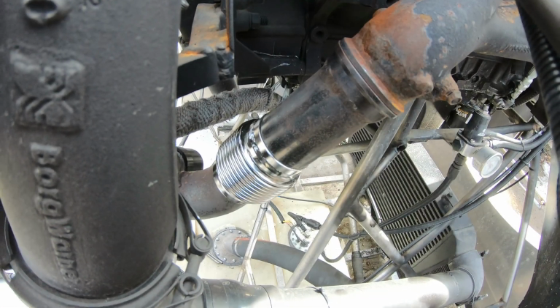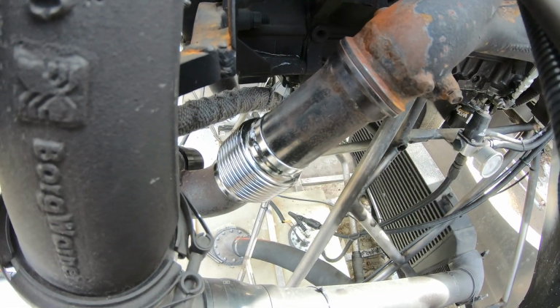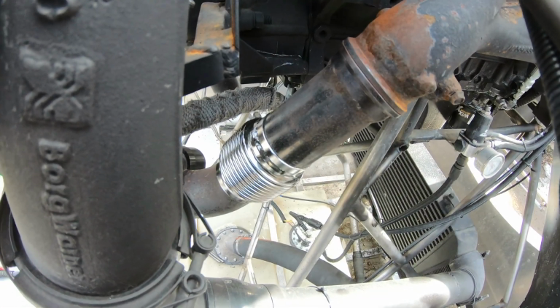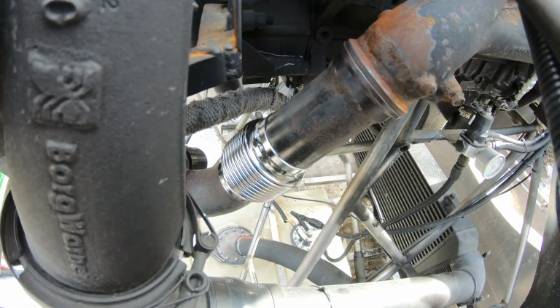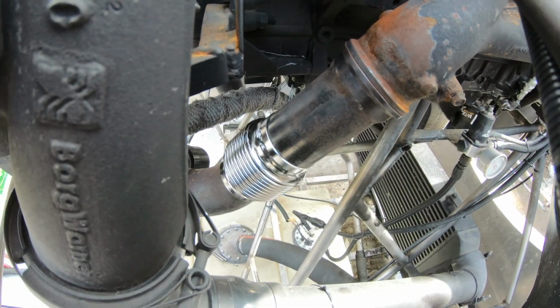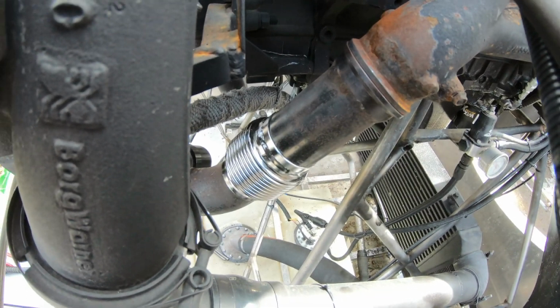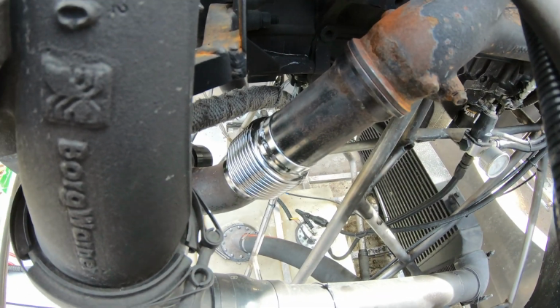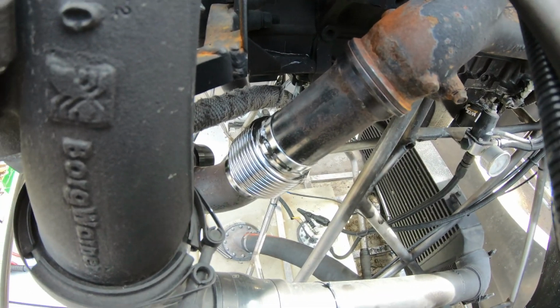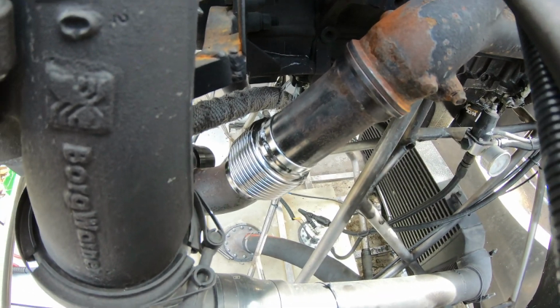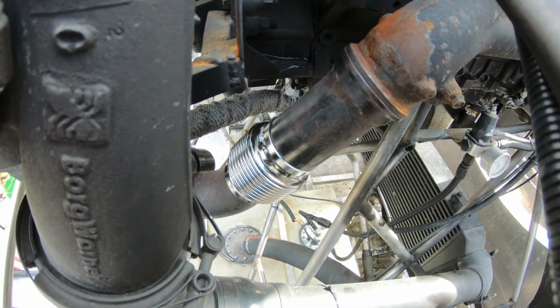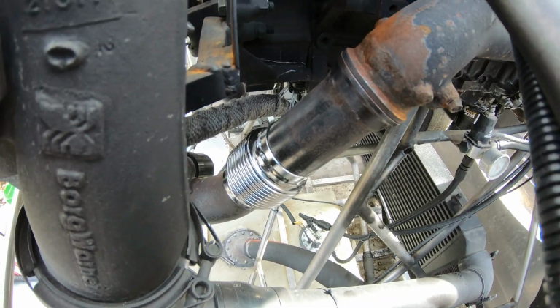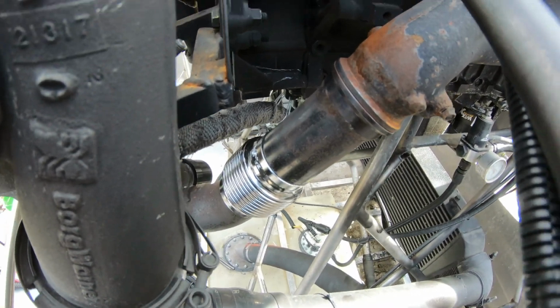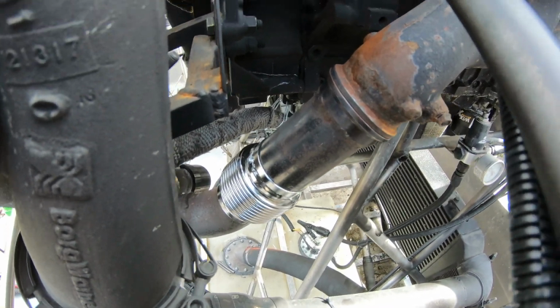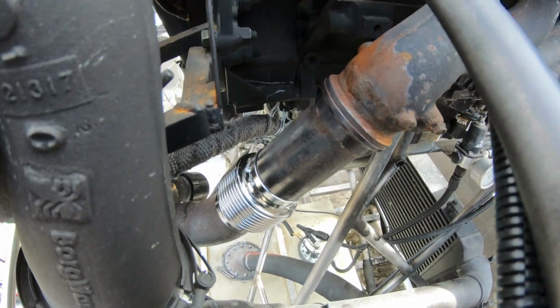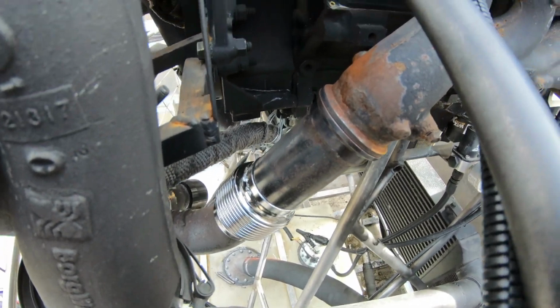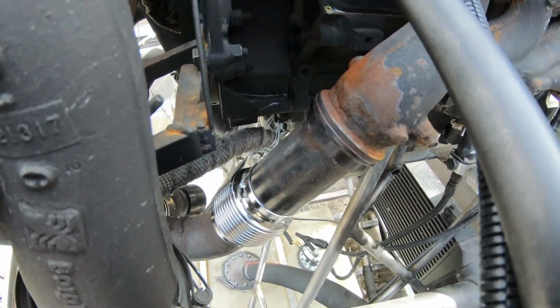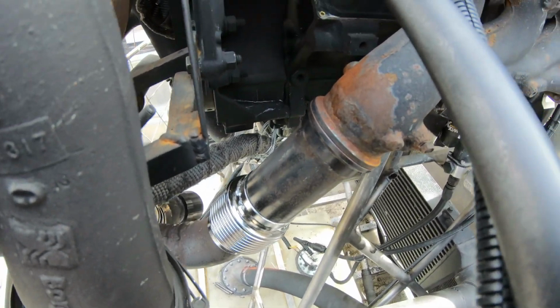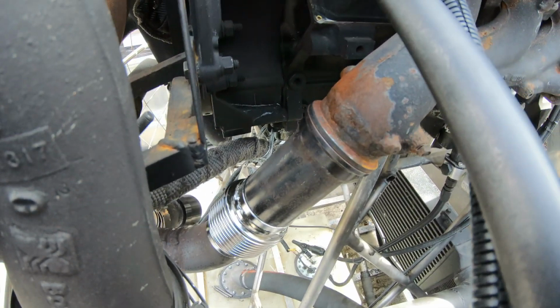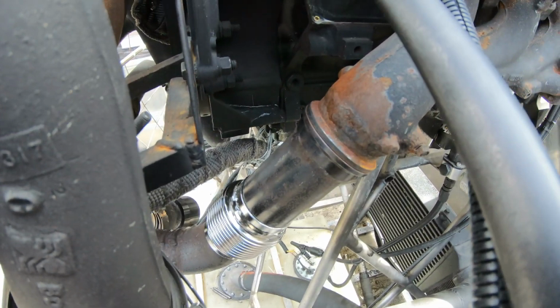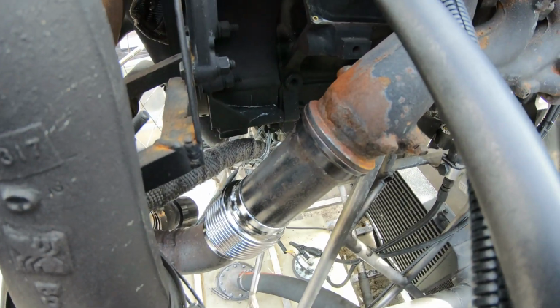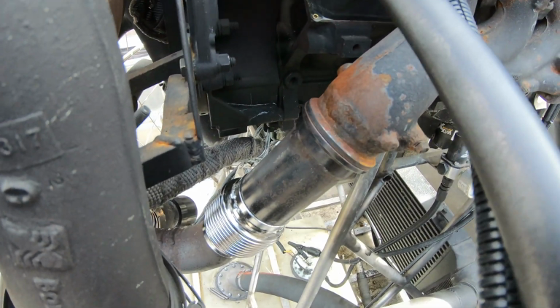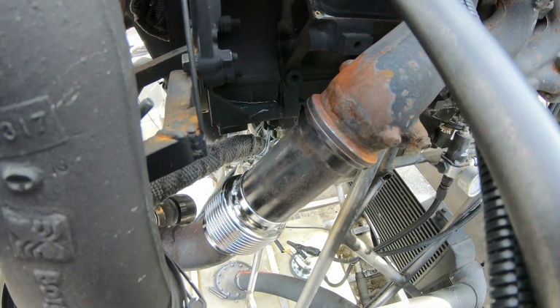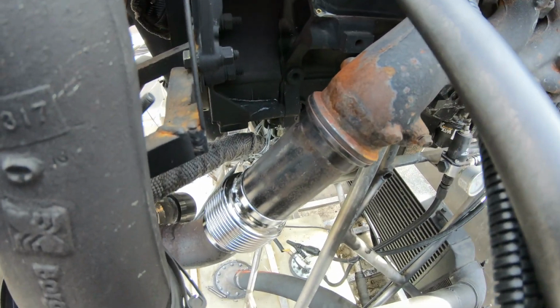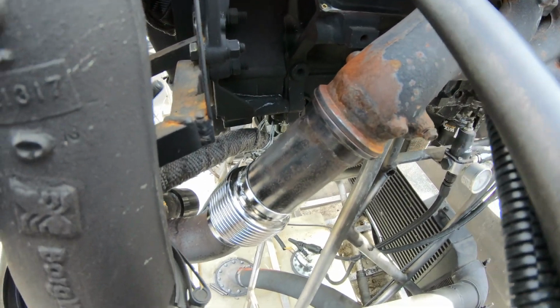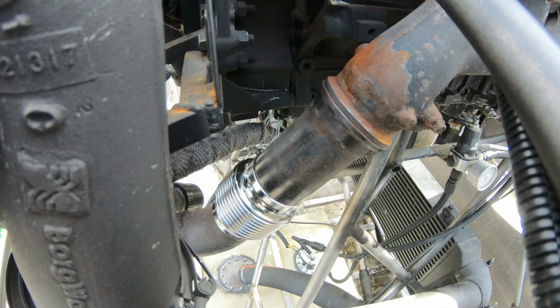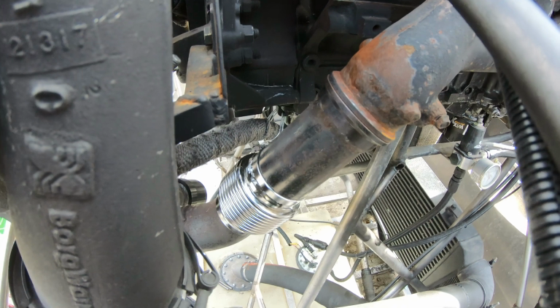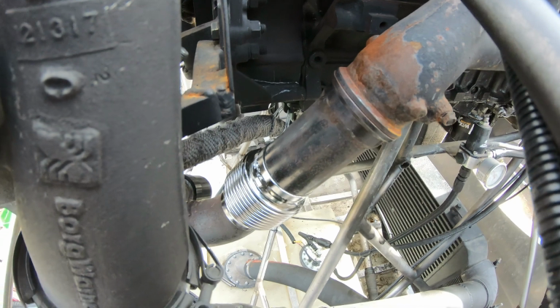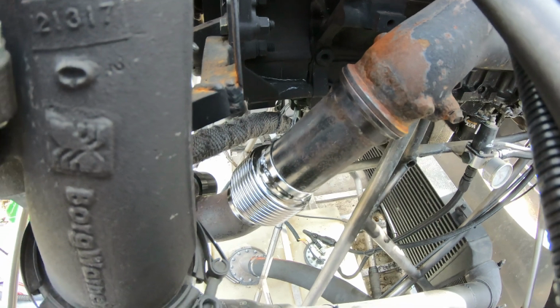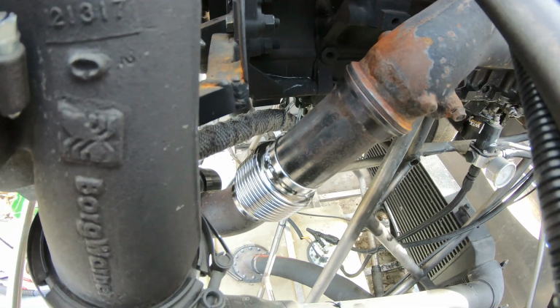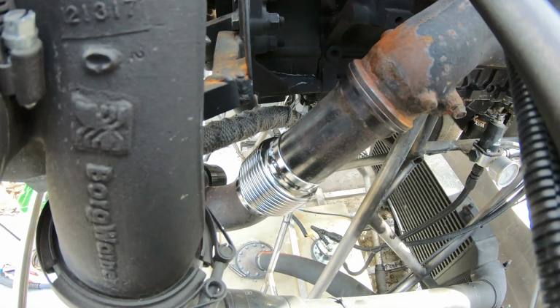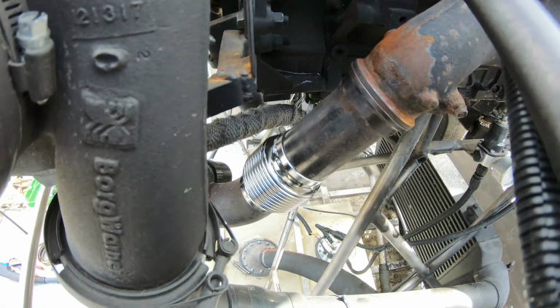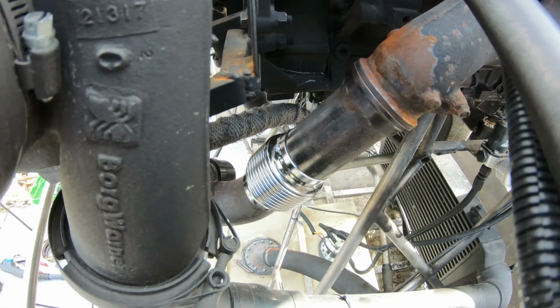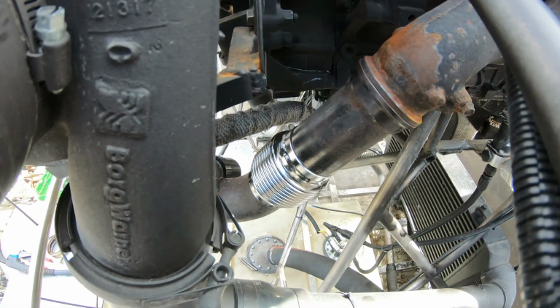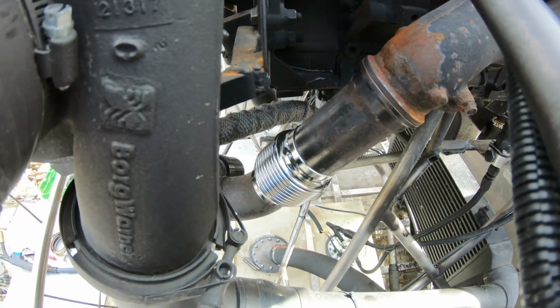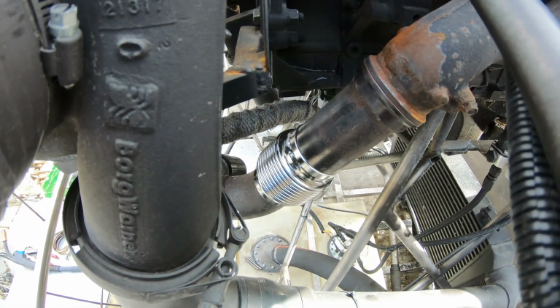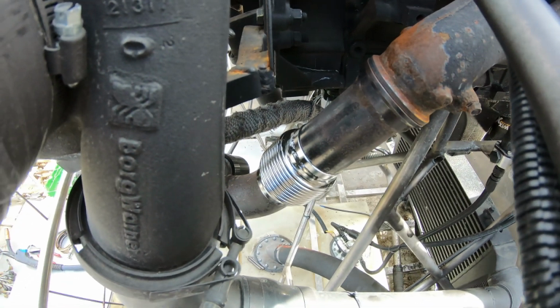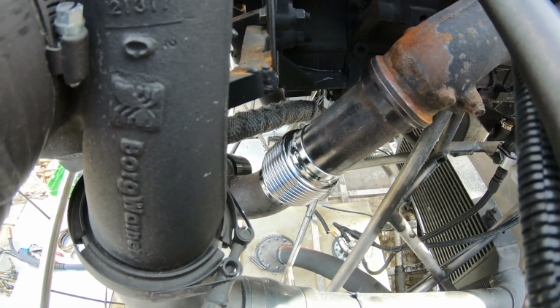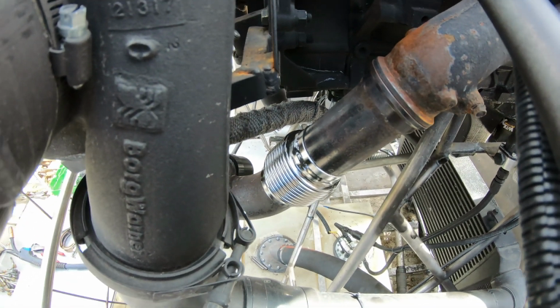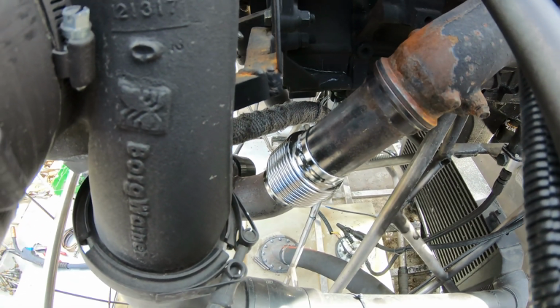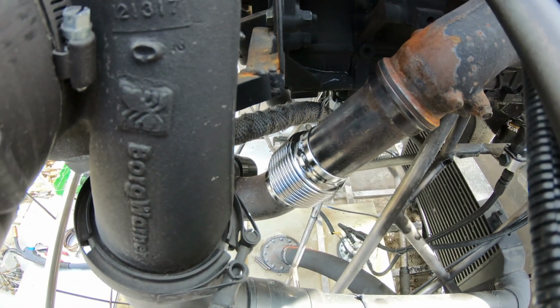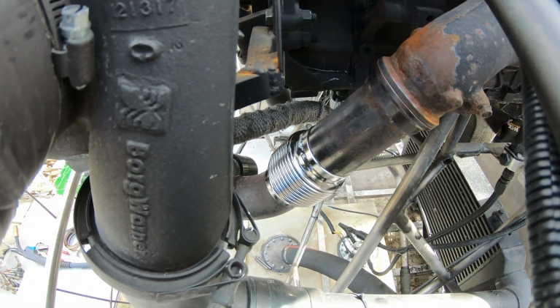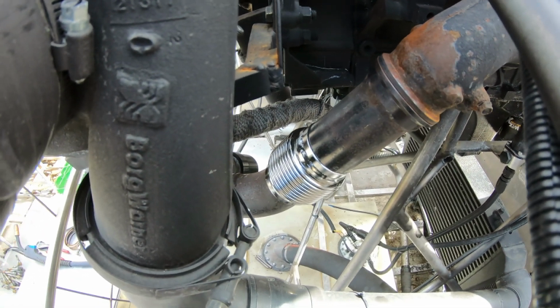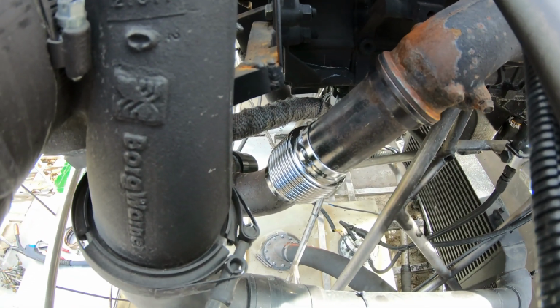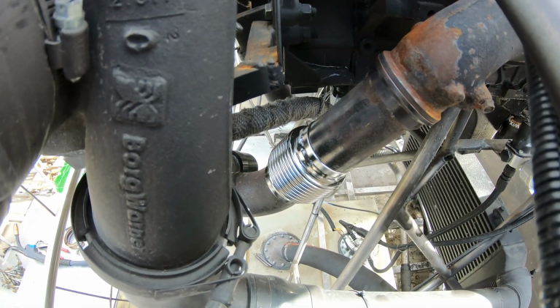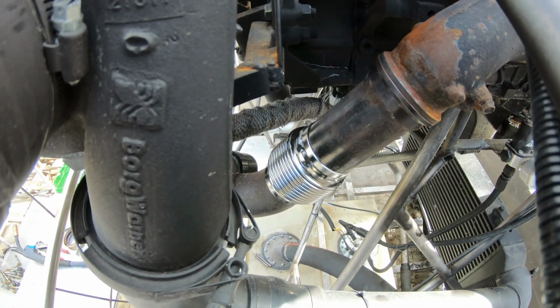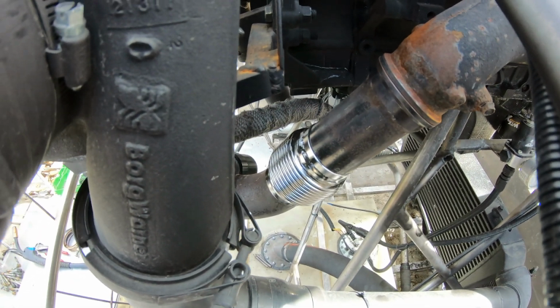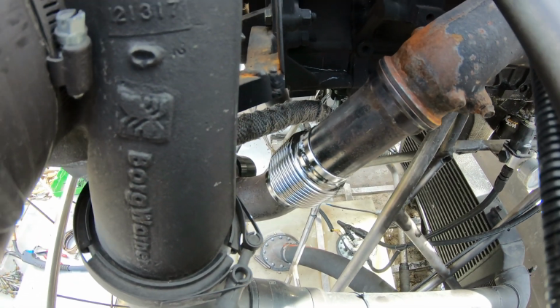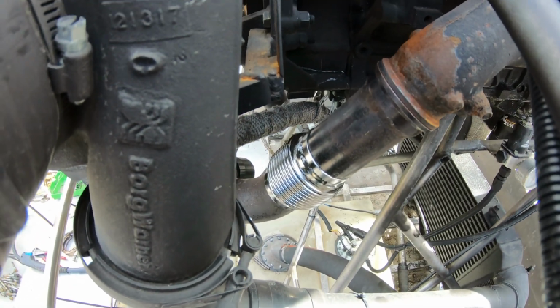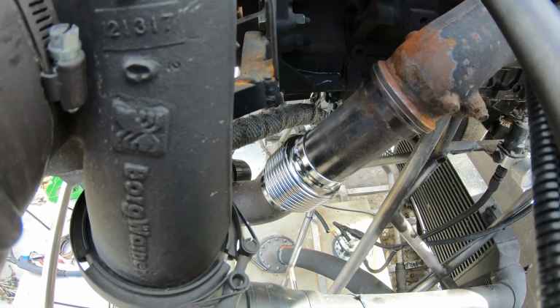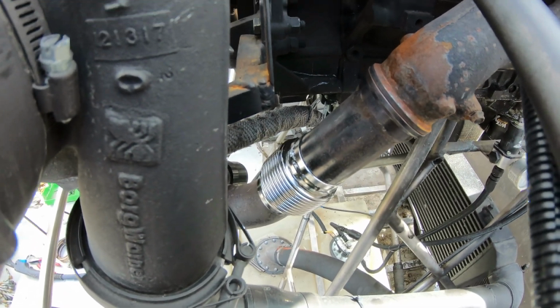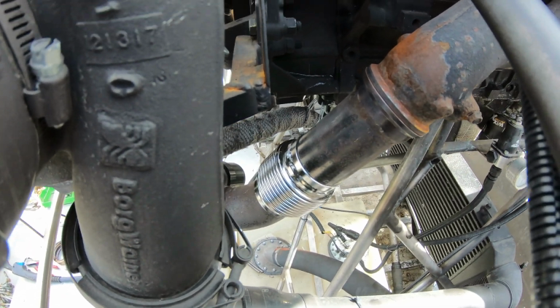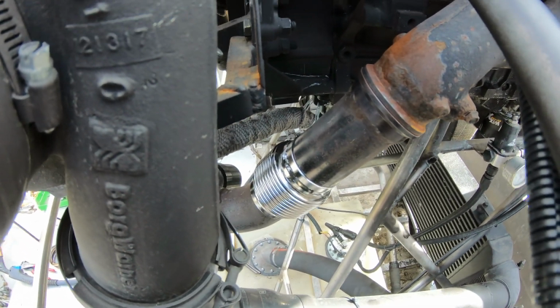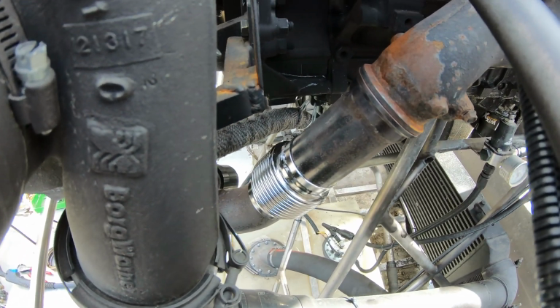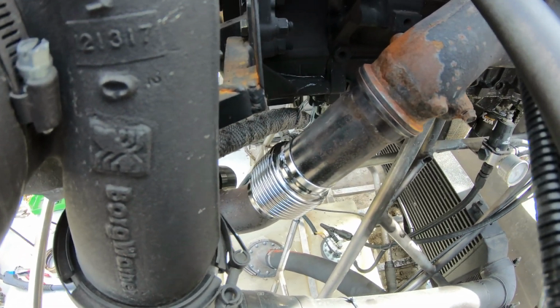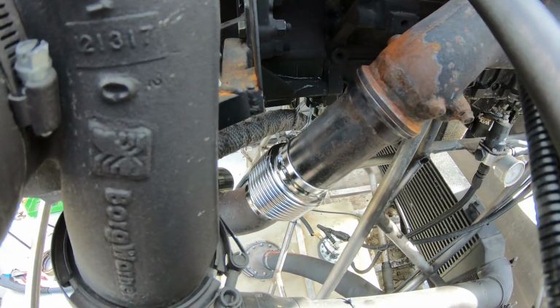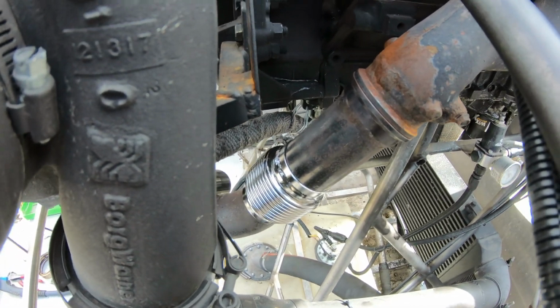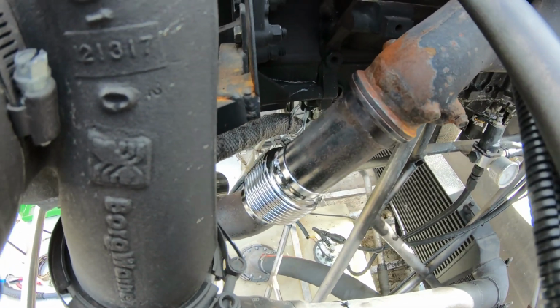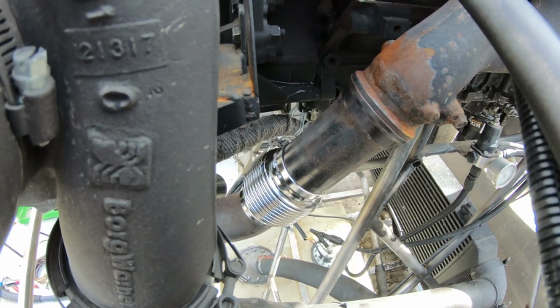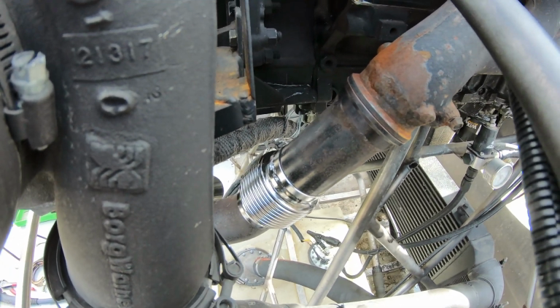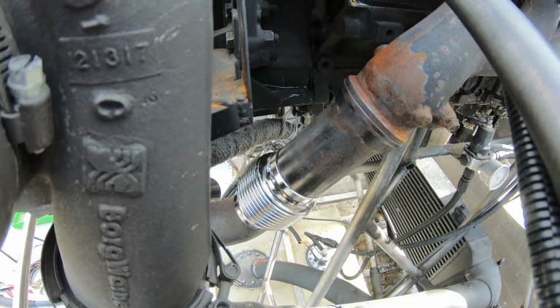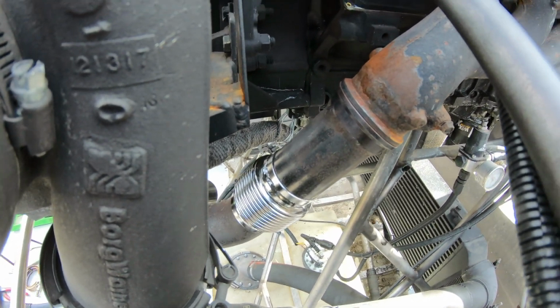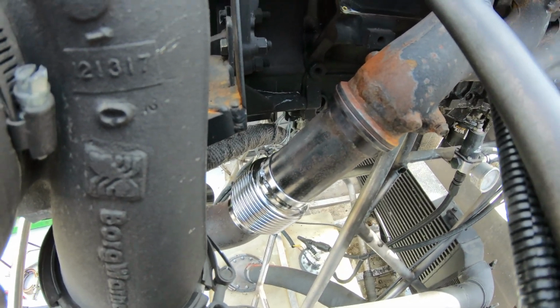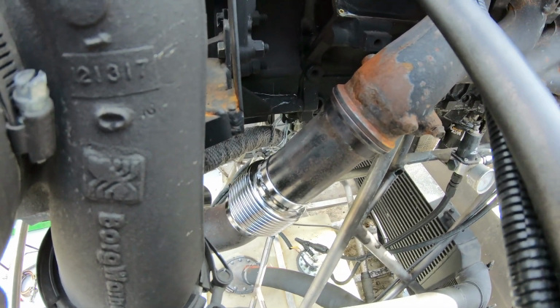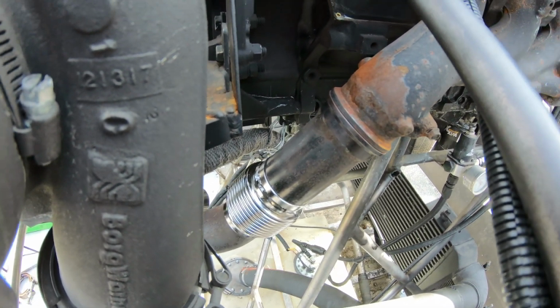I've got it aligned perfectly there, so I'm going to tack it in with the welder. I'll tack it and then bring it down and do a finish weld.